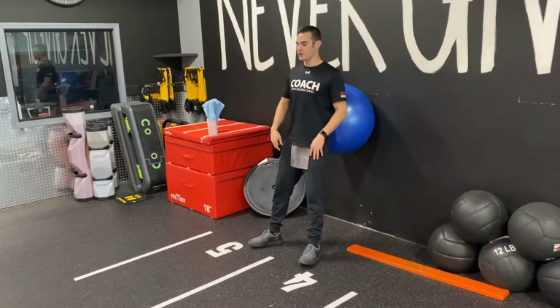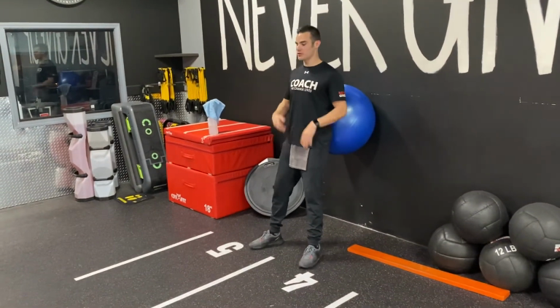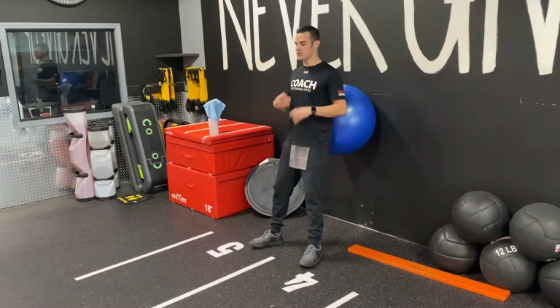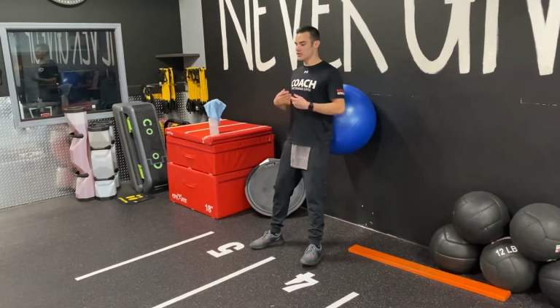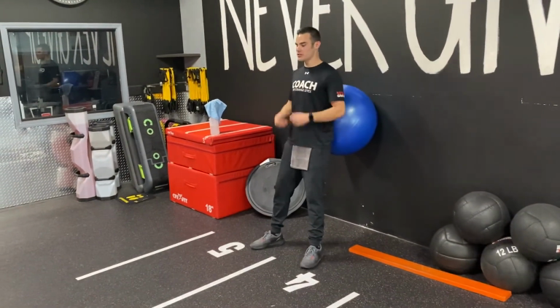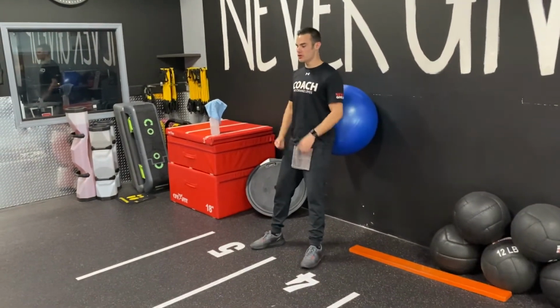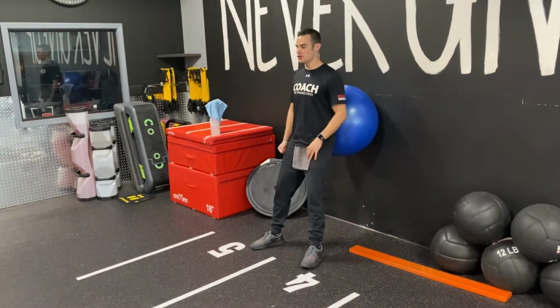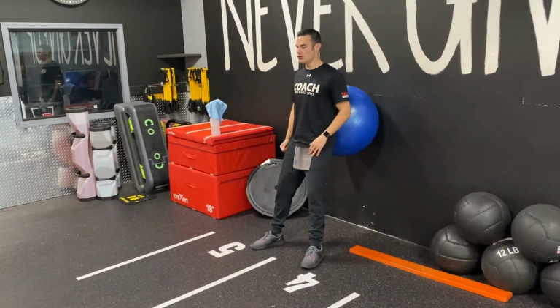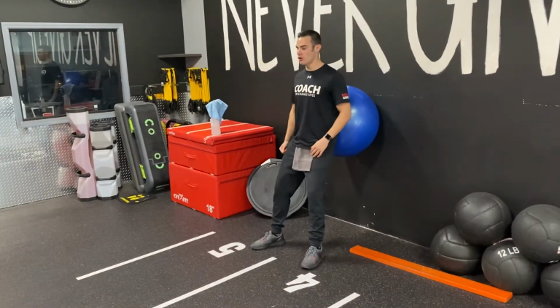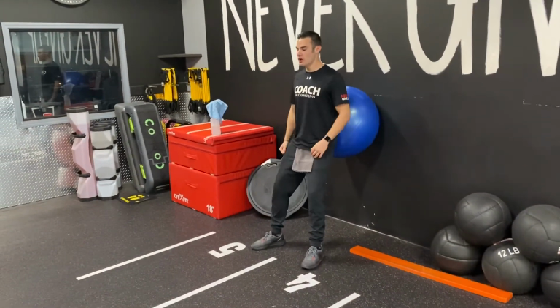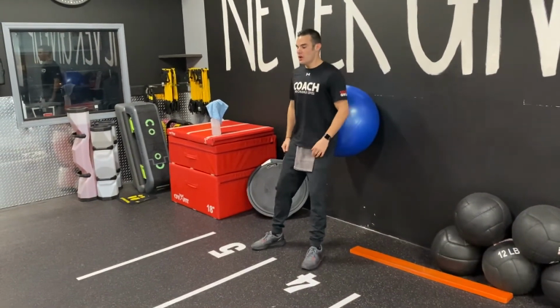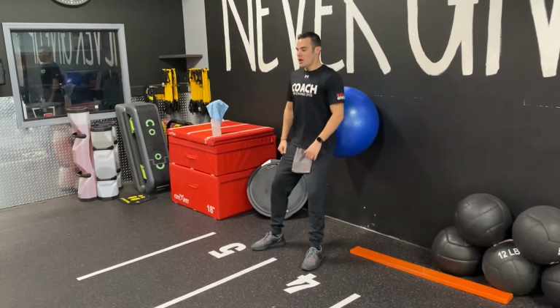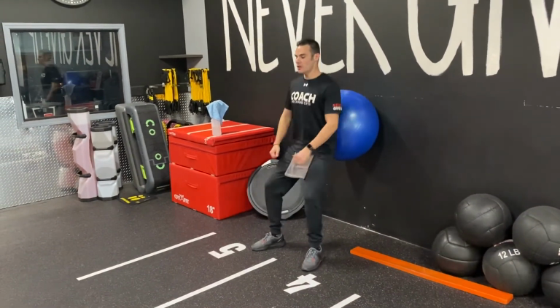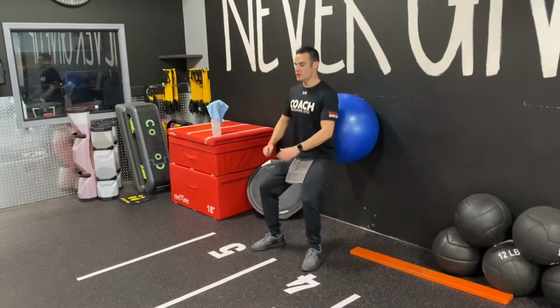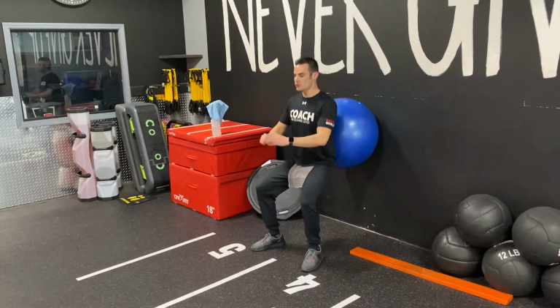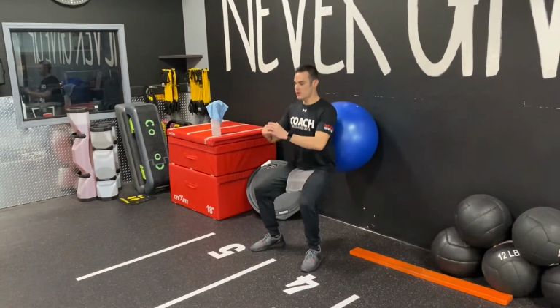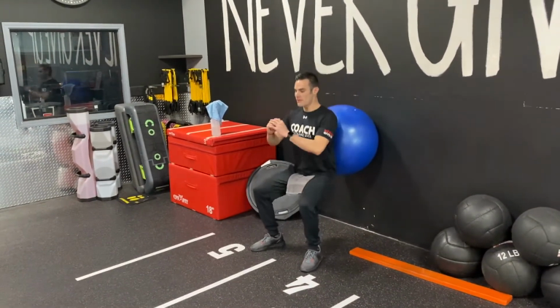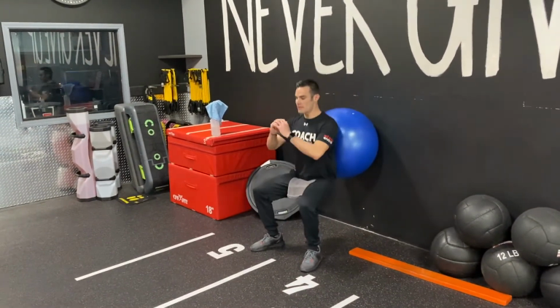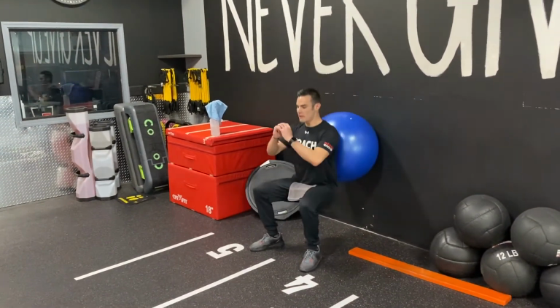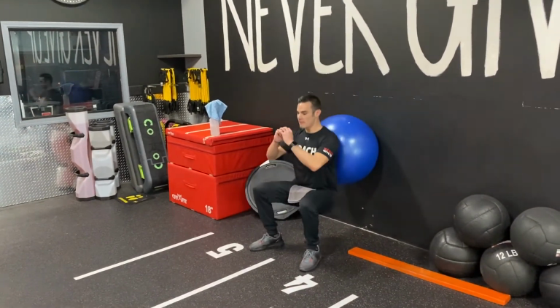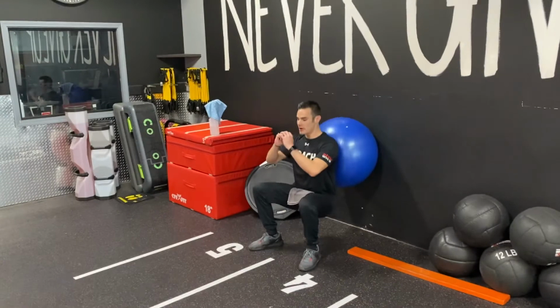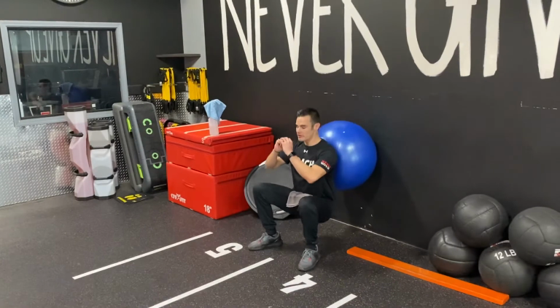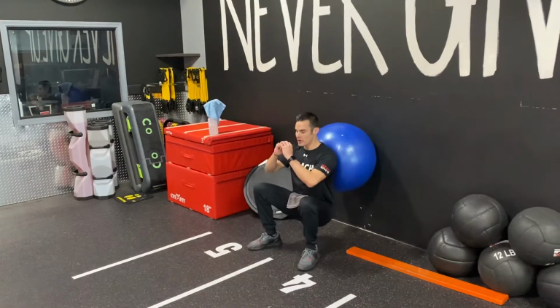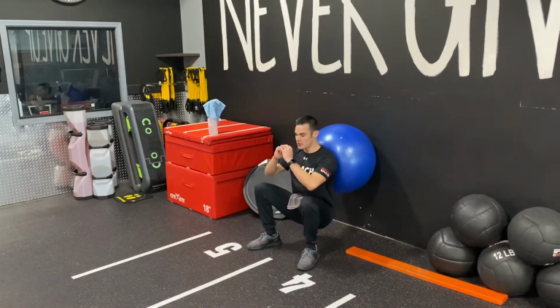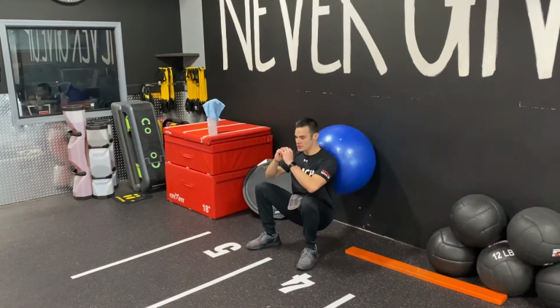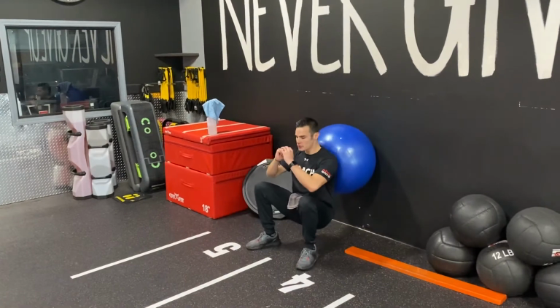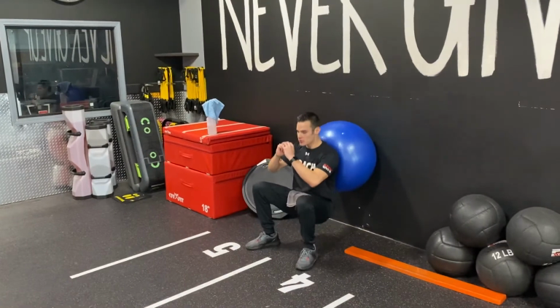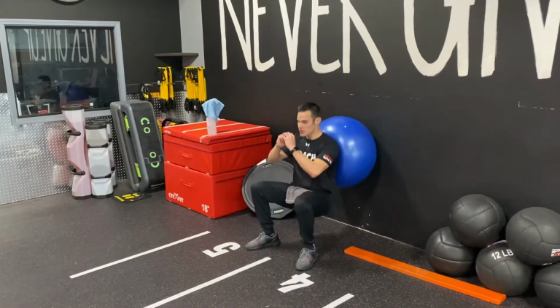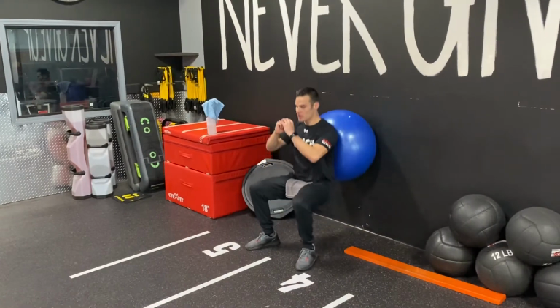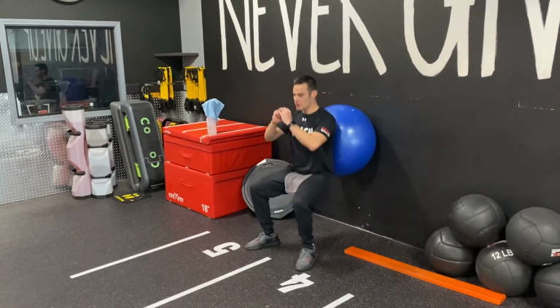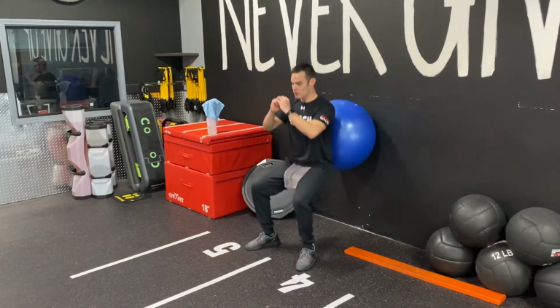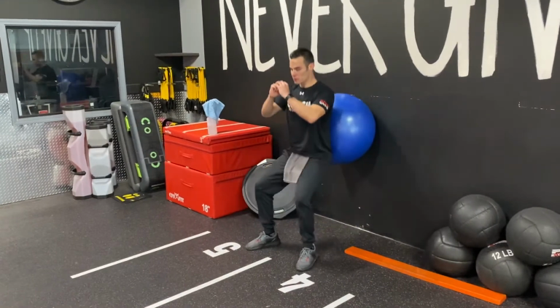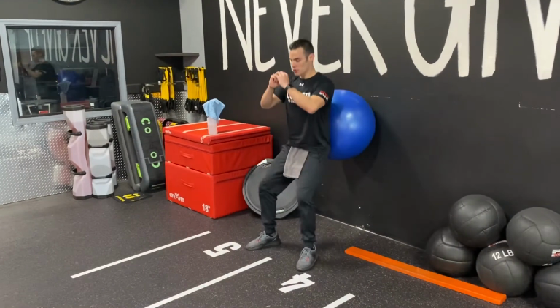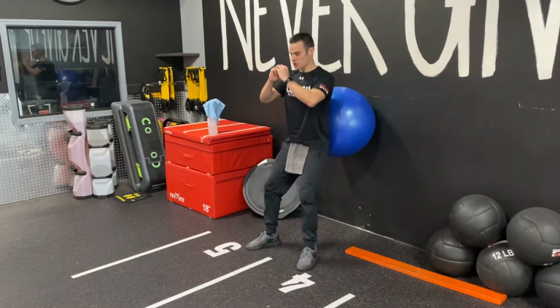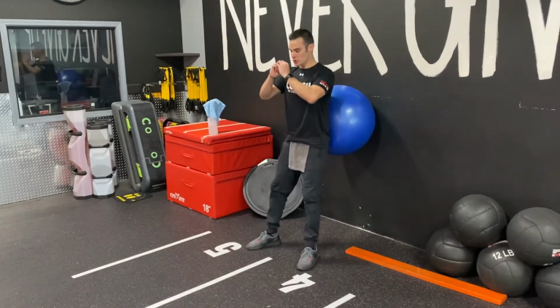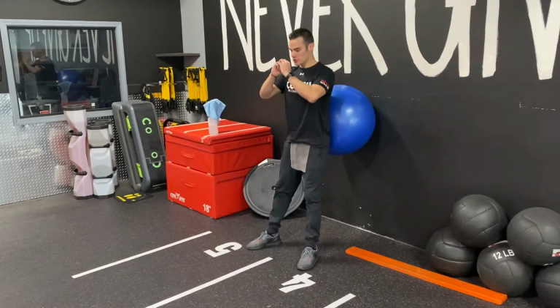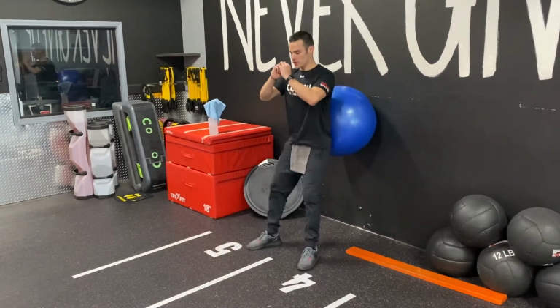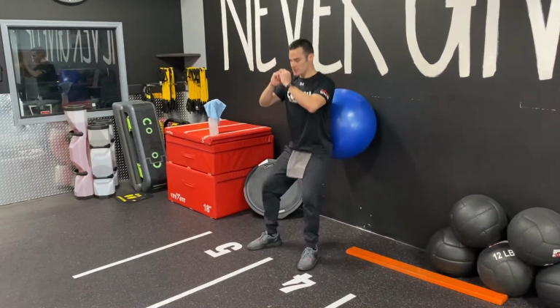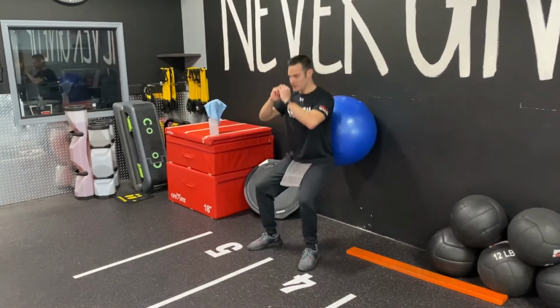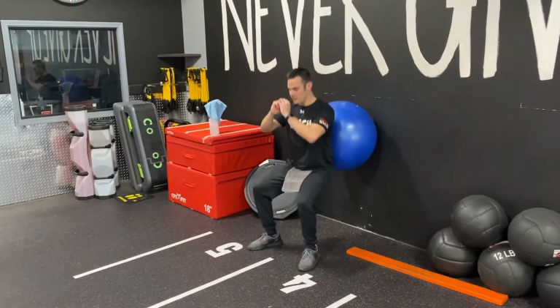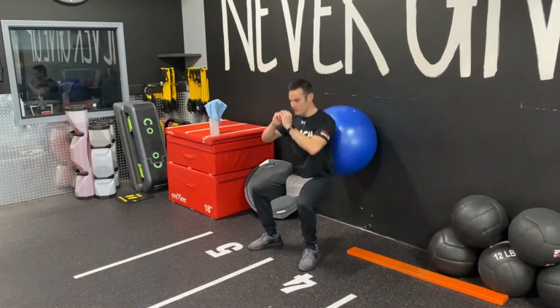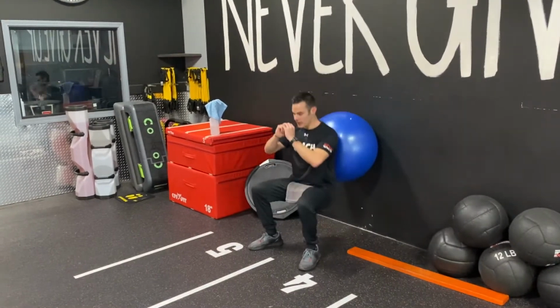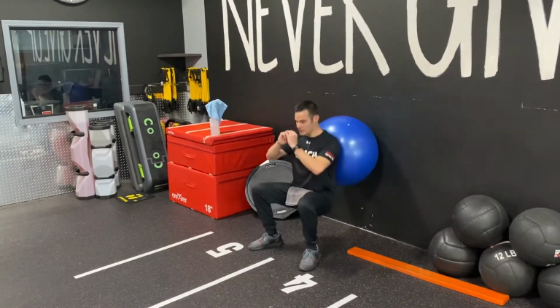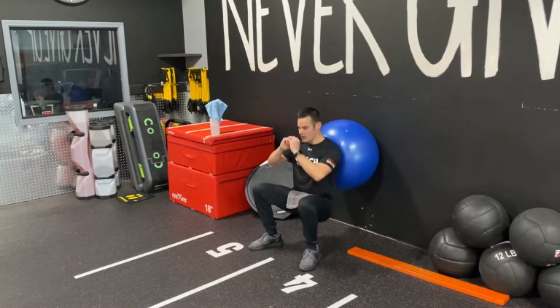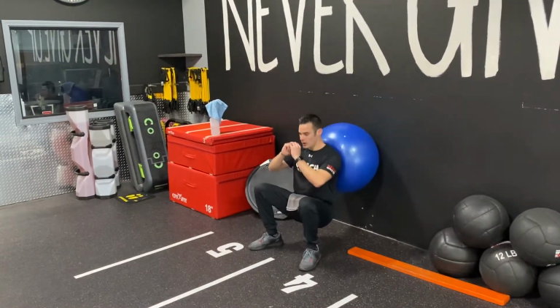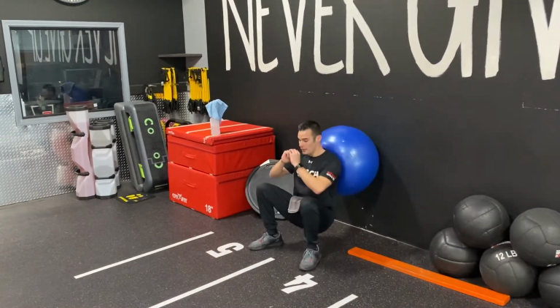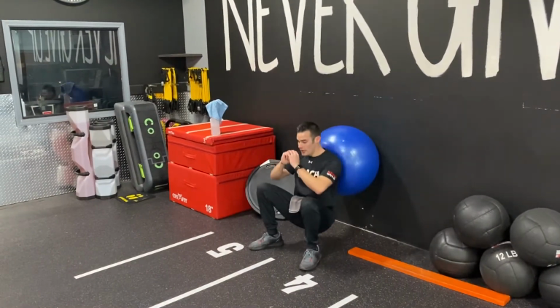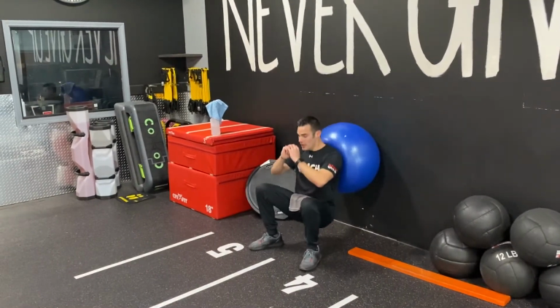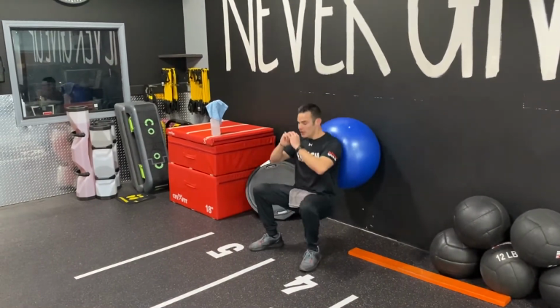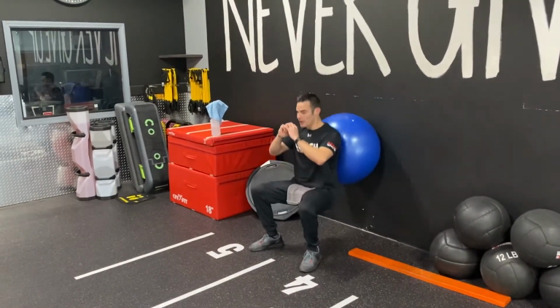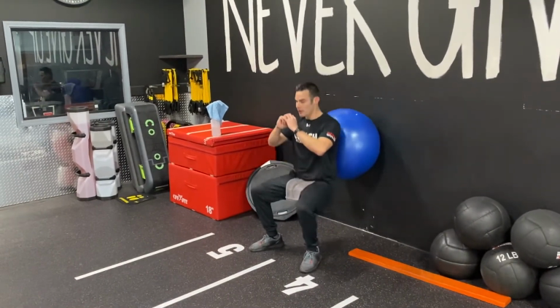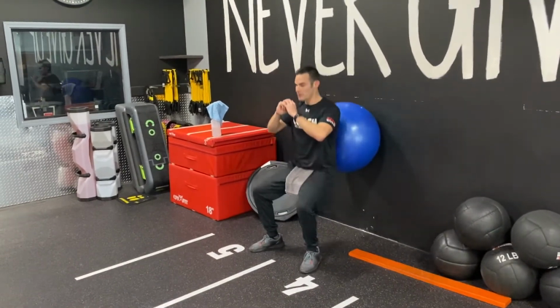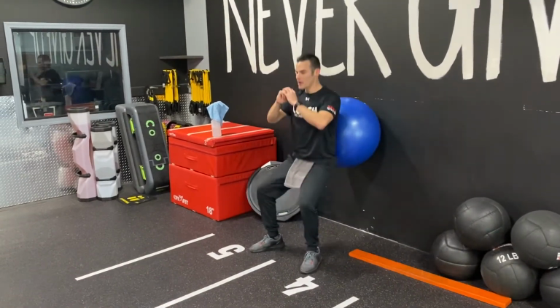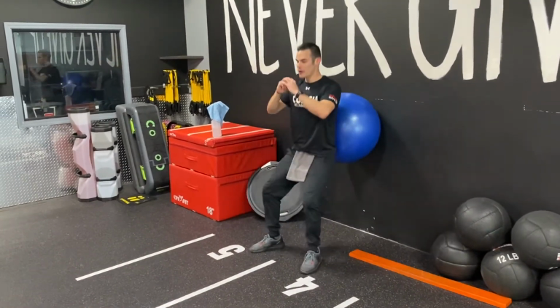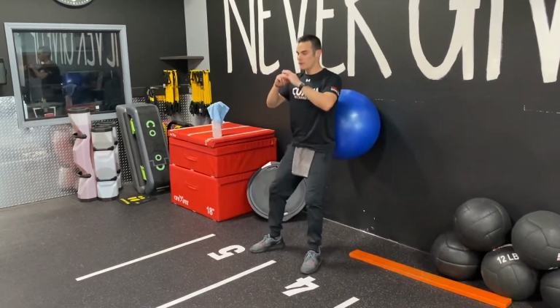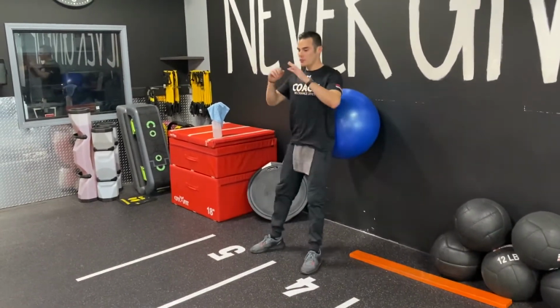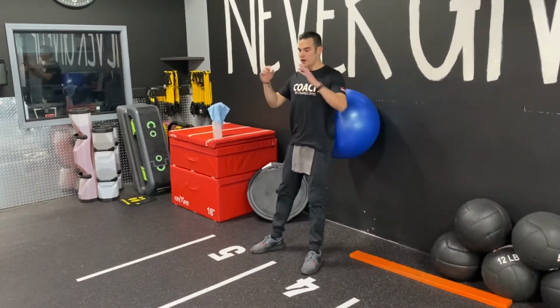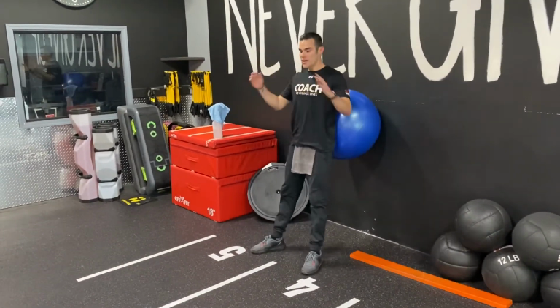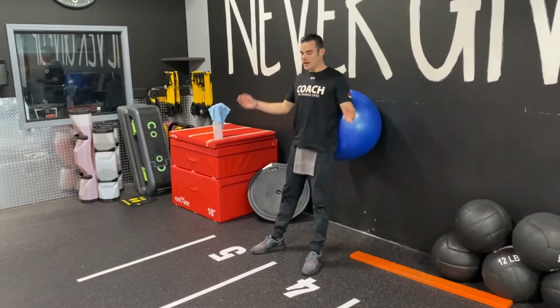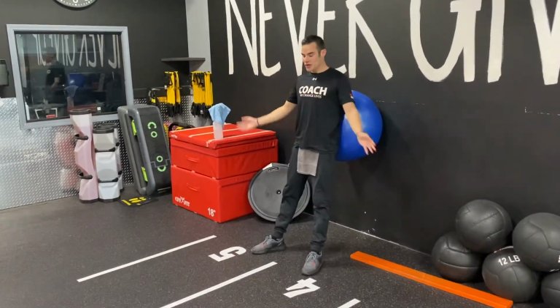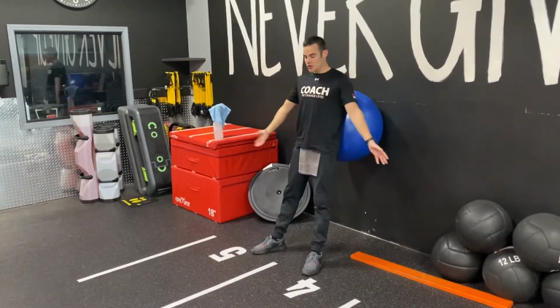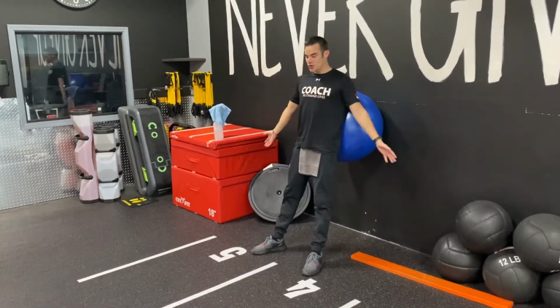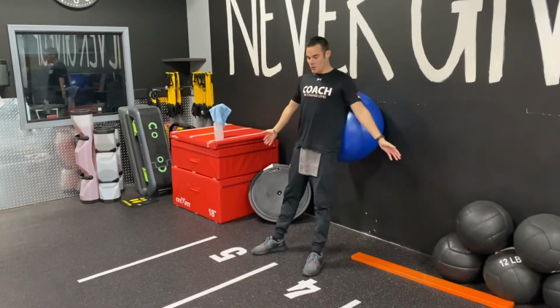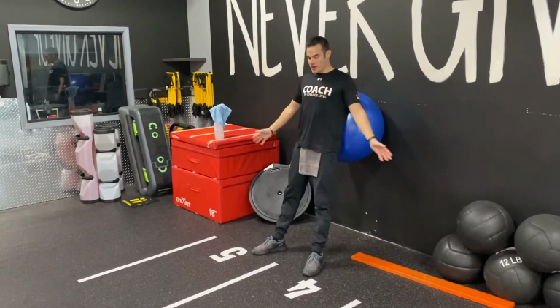You're gonna stay tall and strong, and you're gonna drop that butt down as low as you can. Push those legs, come back down and come back up. Want to add extra weight?